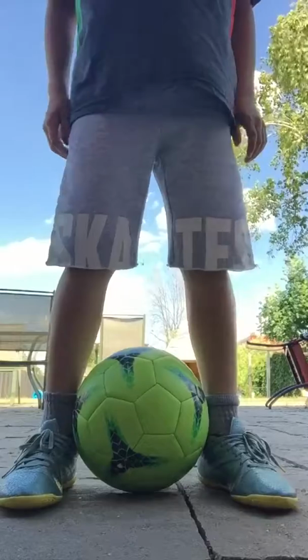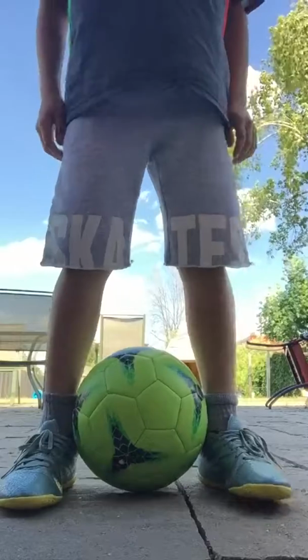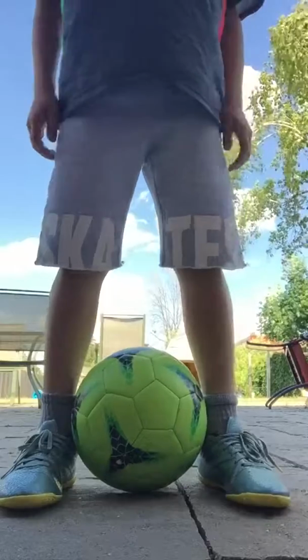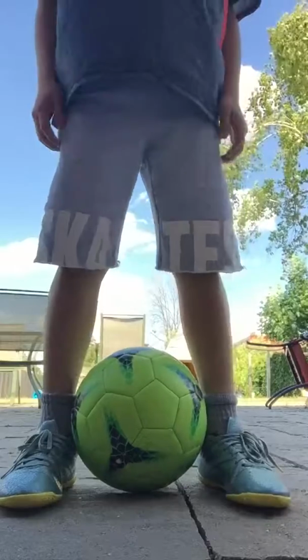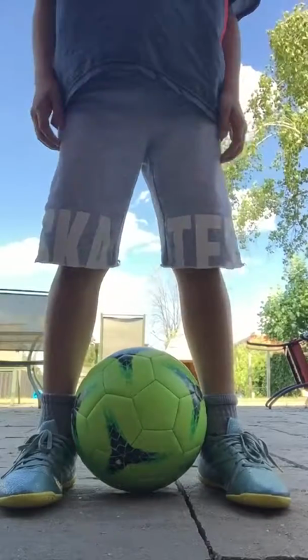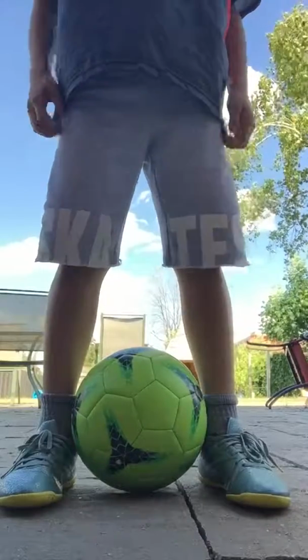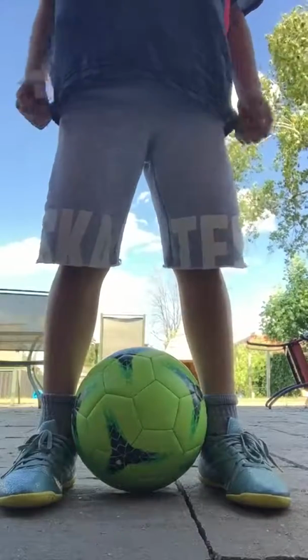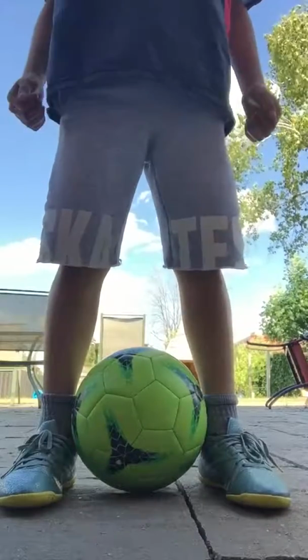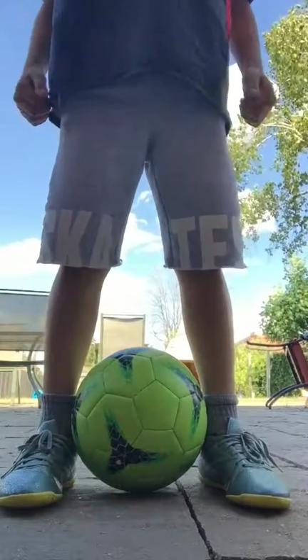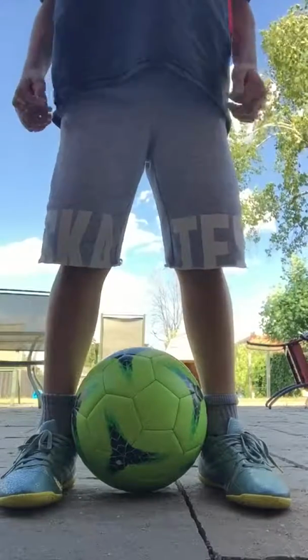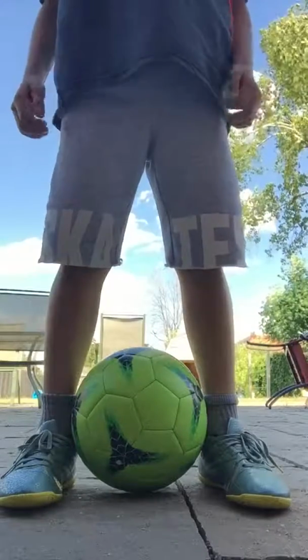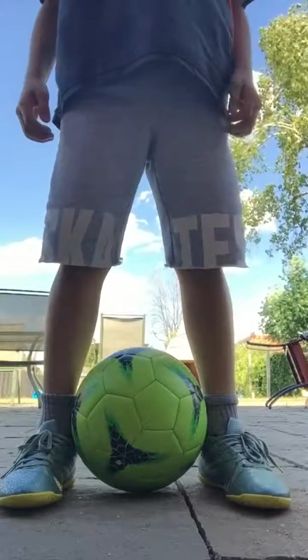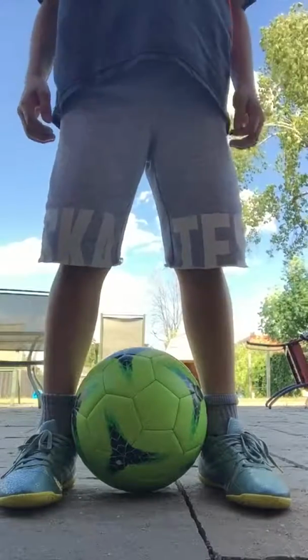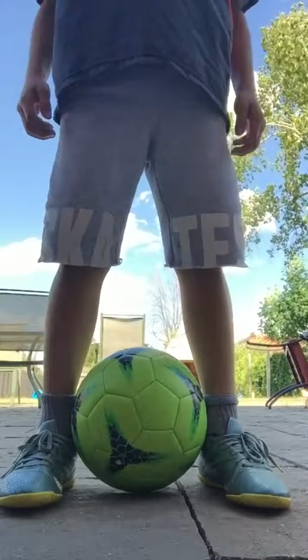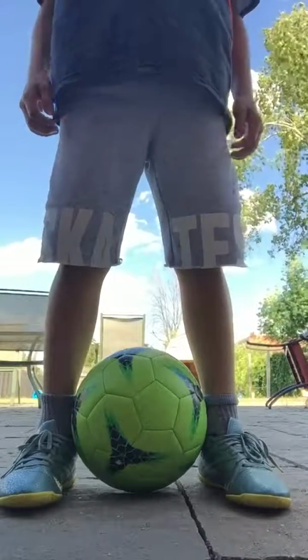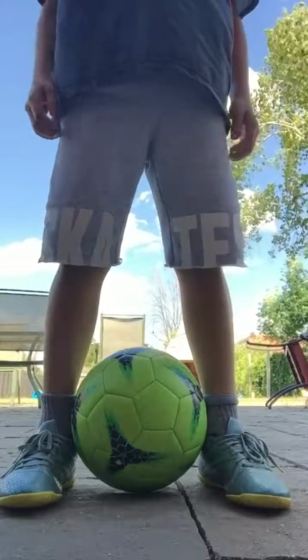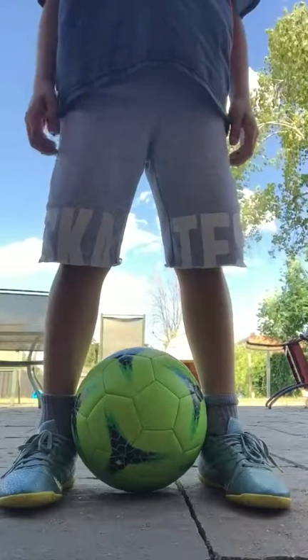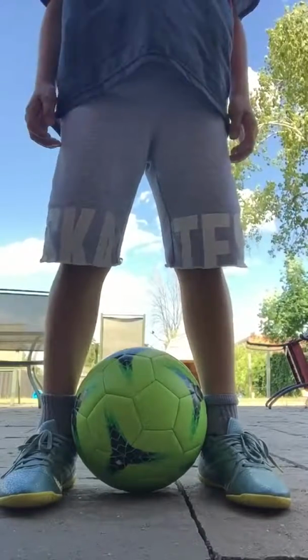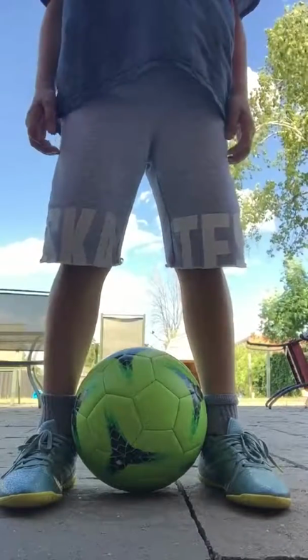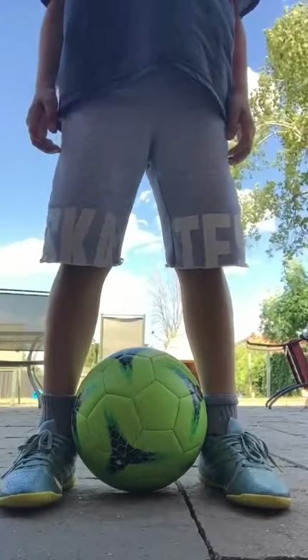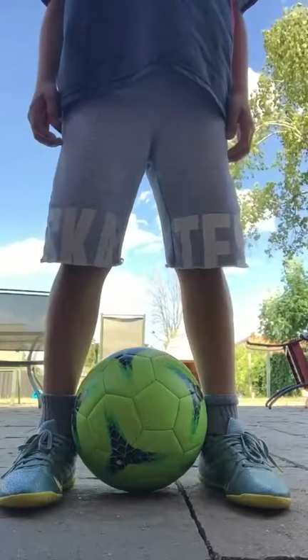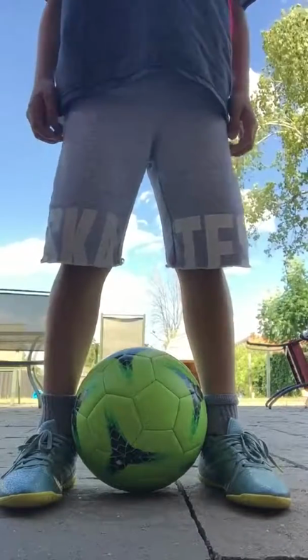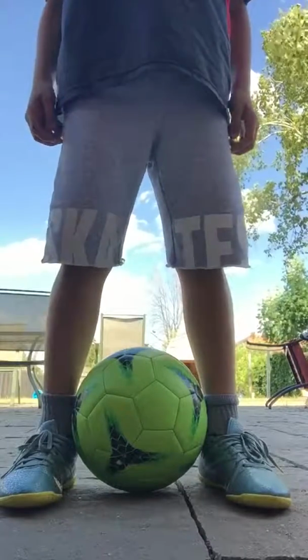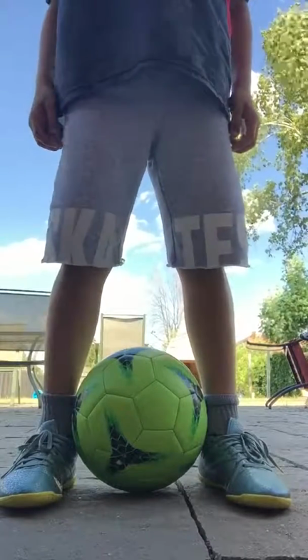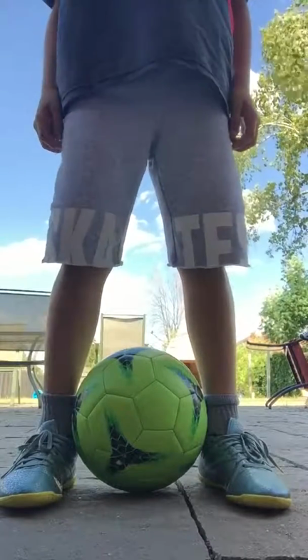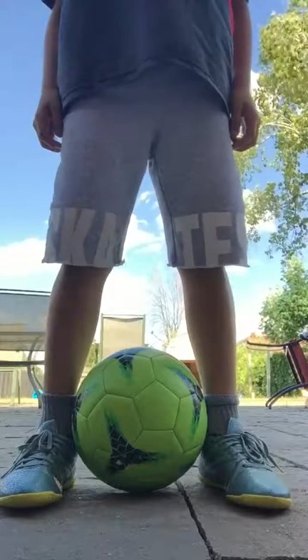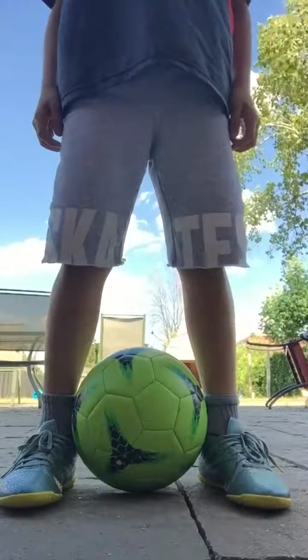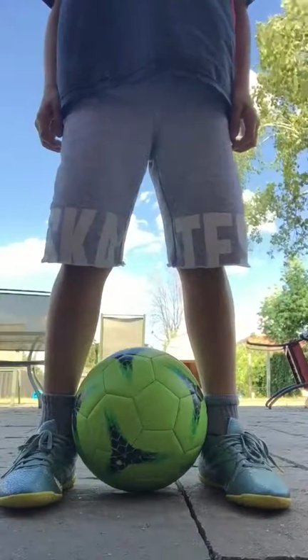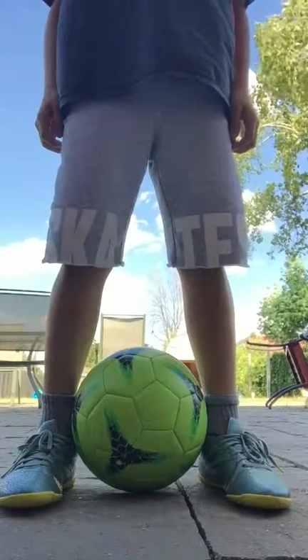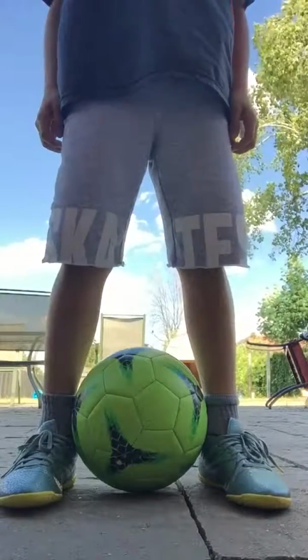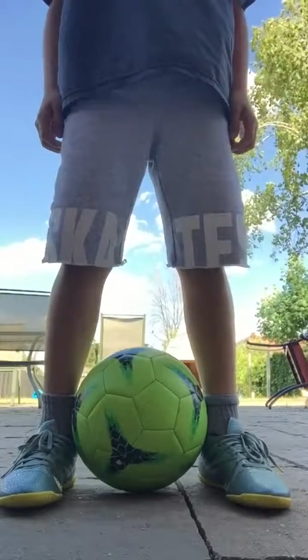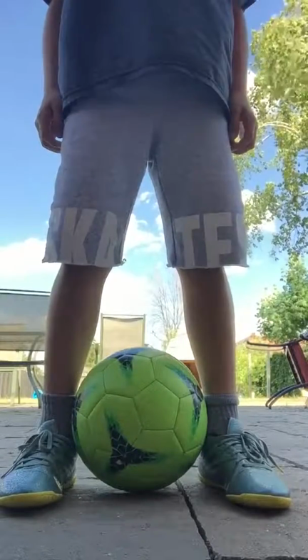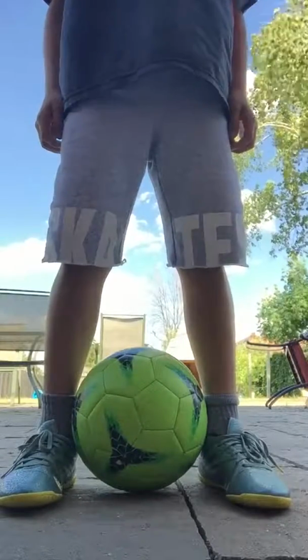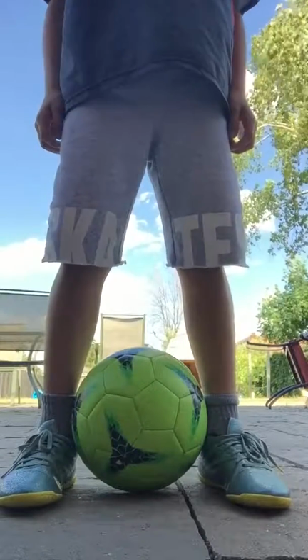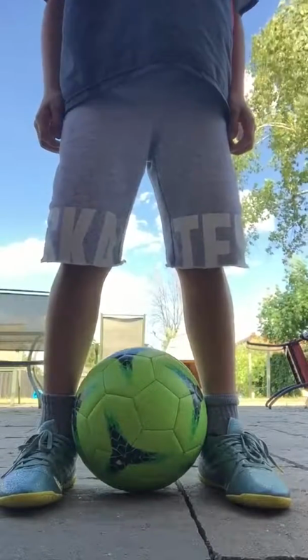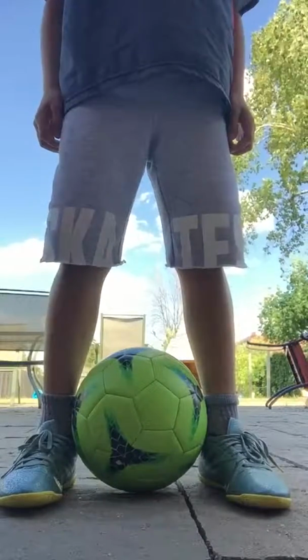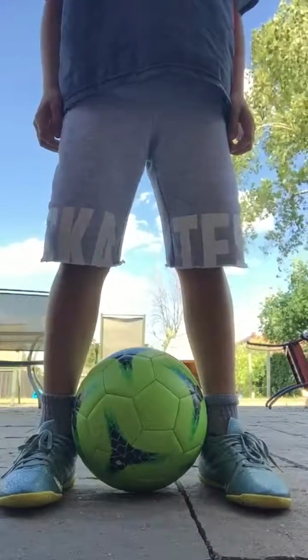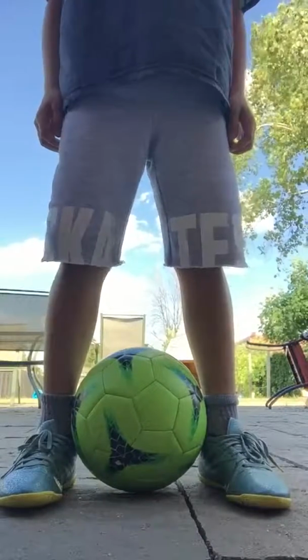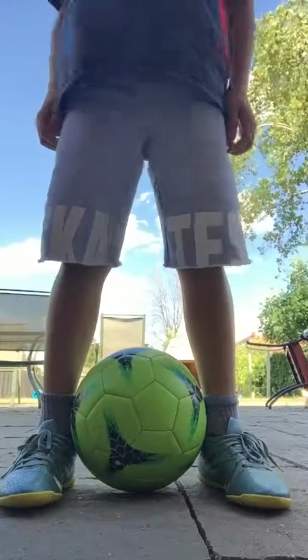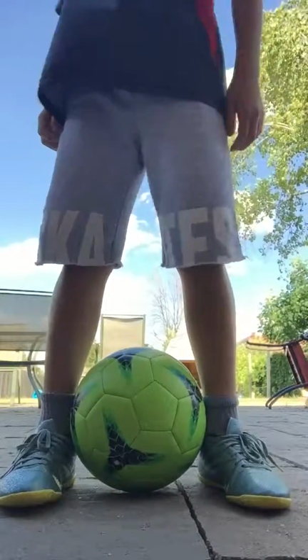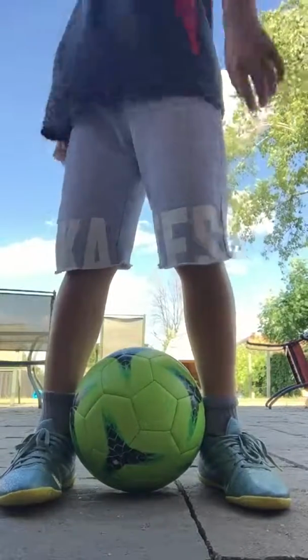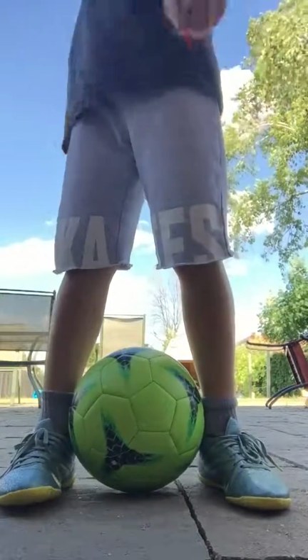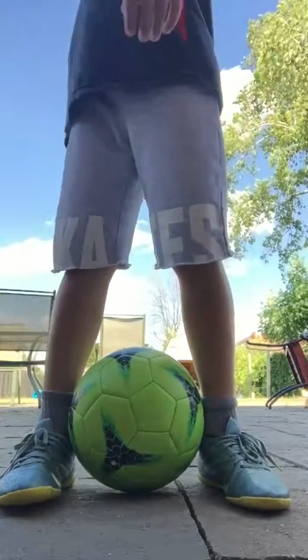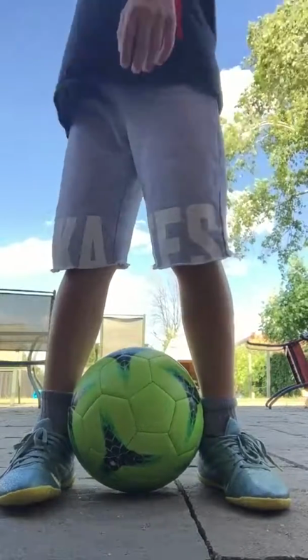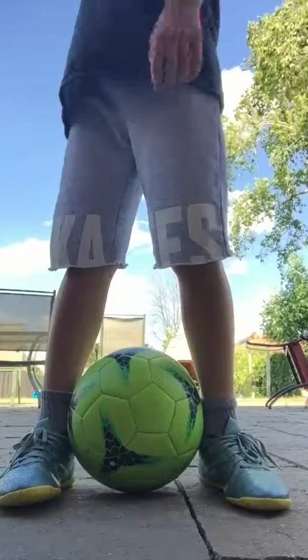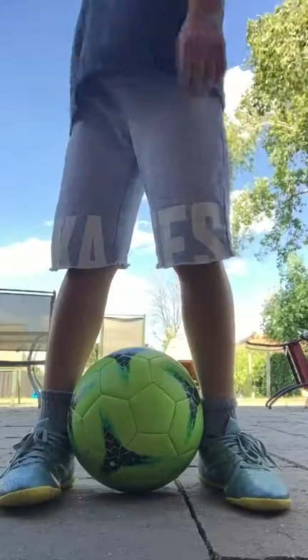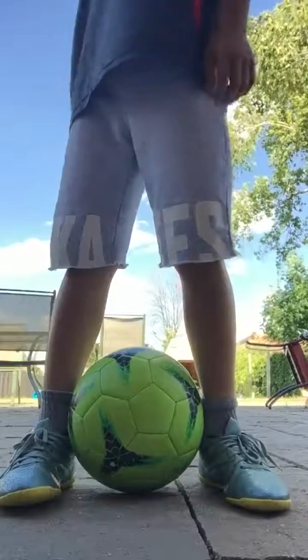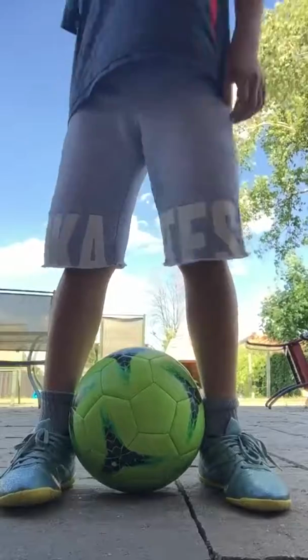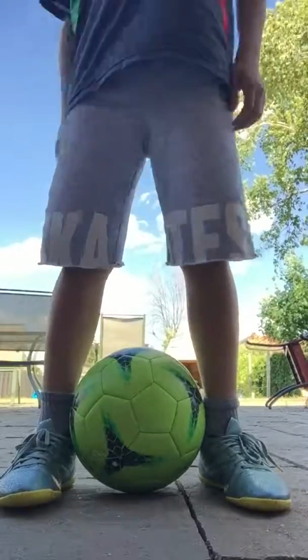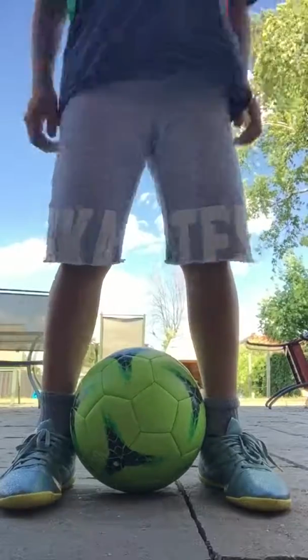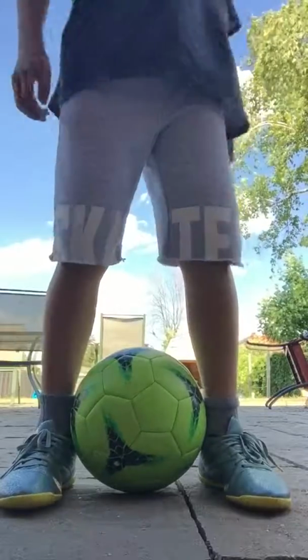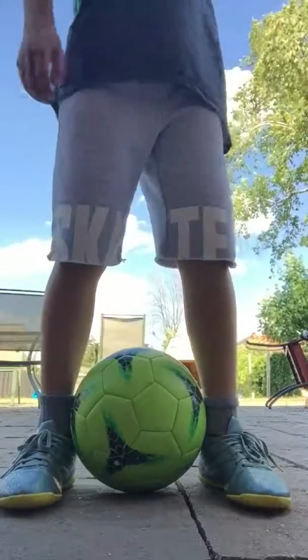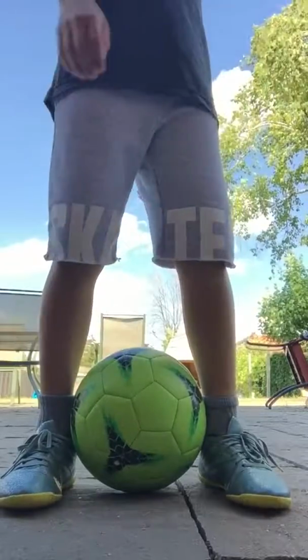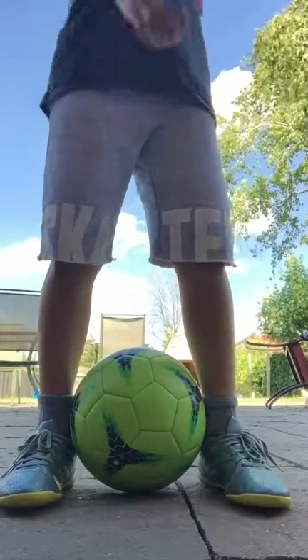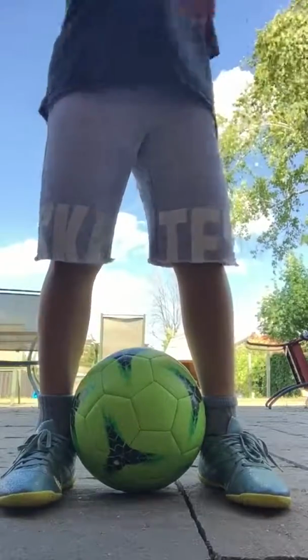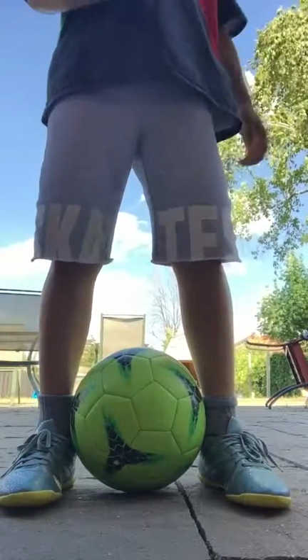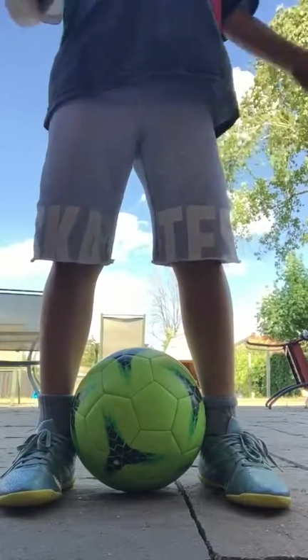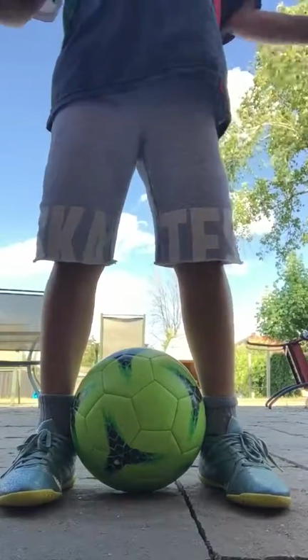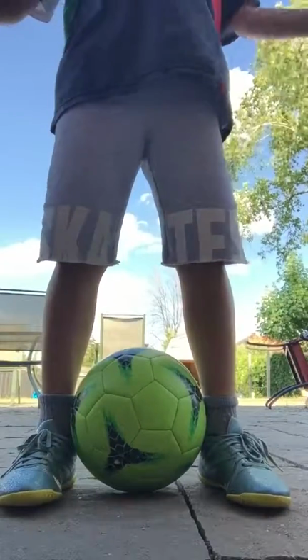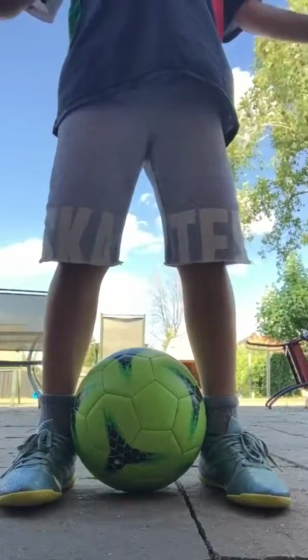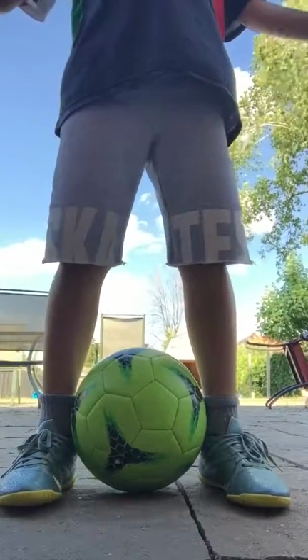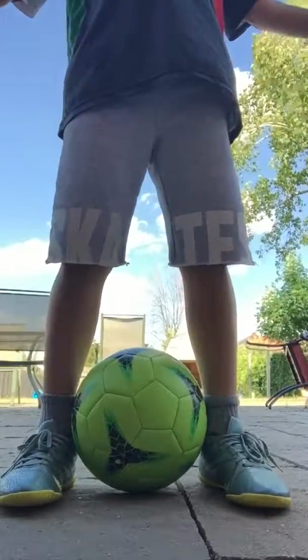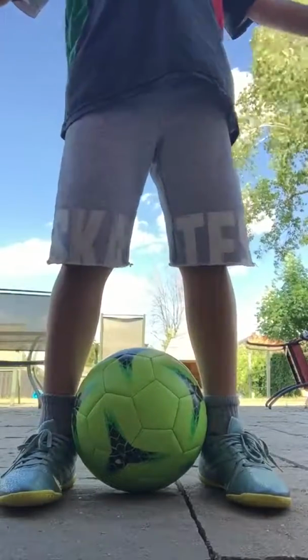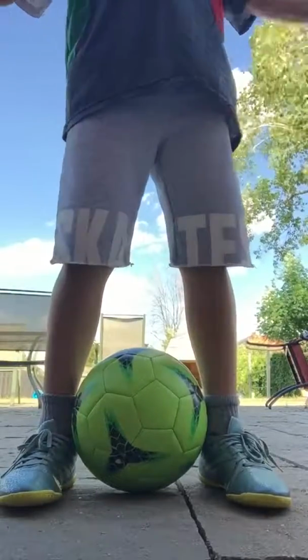Hey guys, it's Justin here, and today I'm going to be showing you how to do a rainbow. So let's just get right into it.